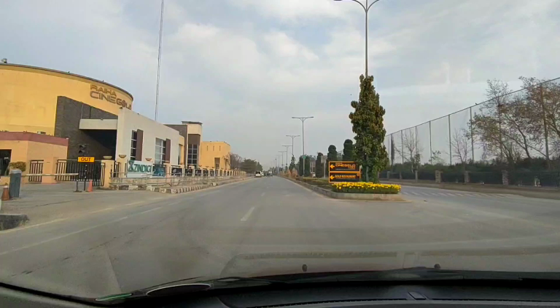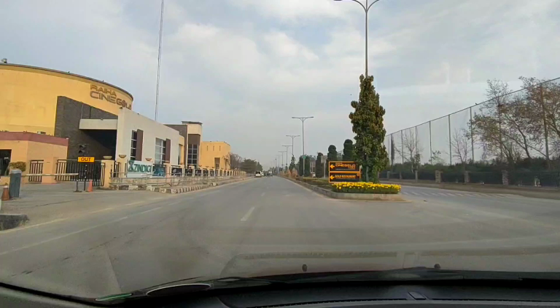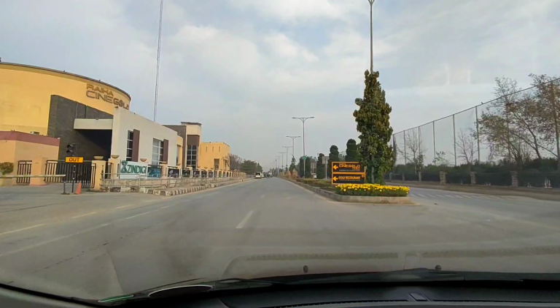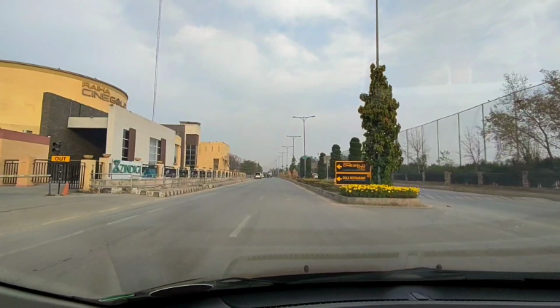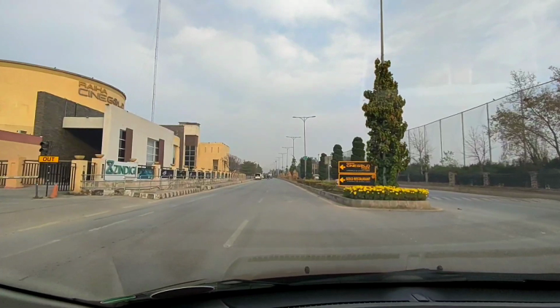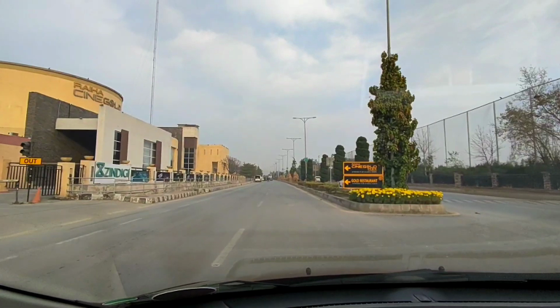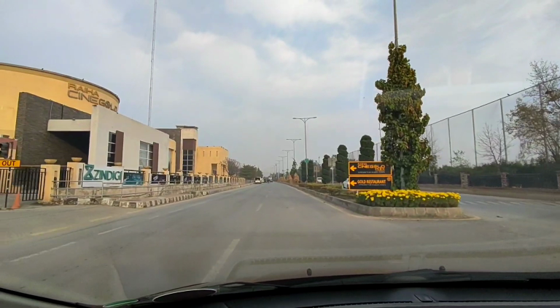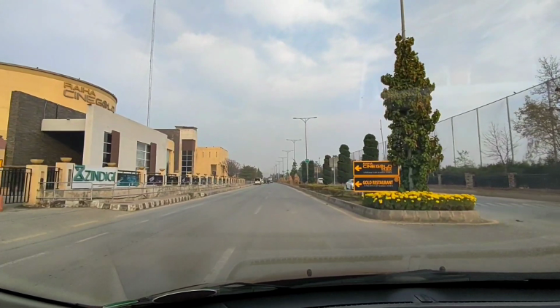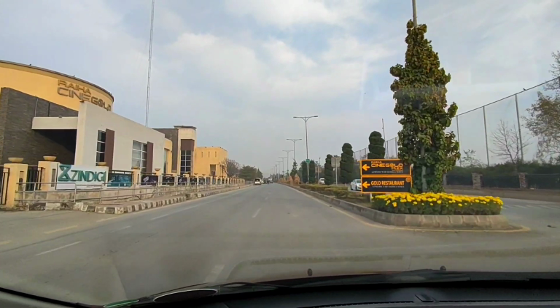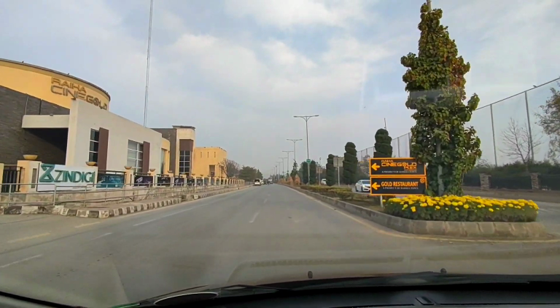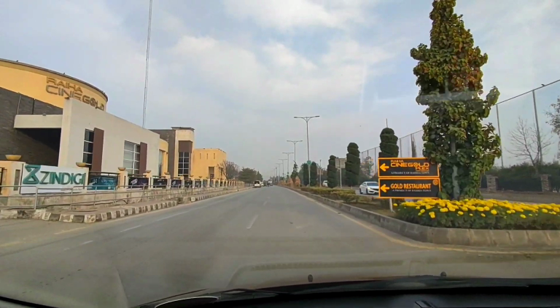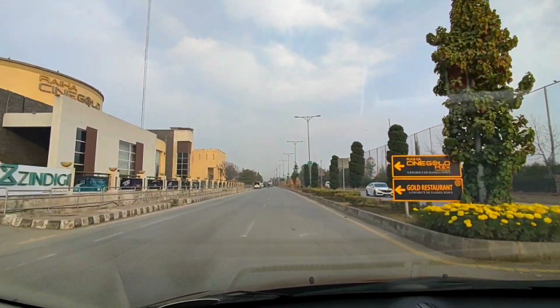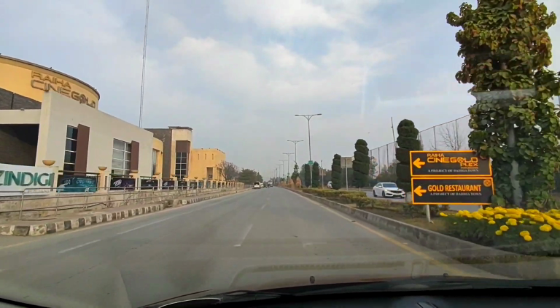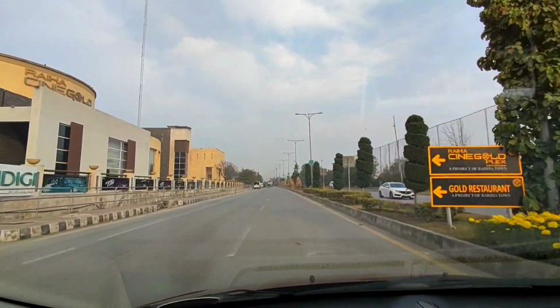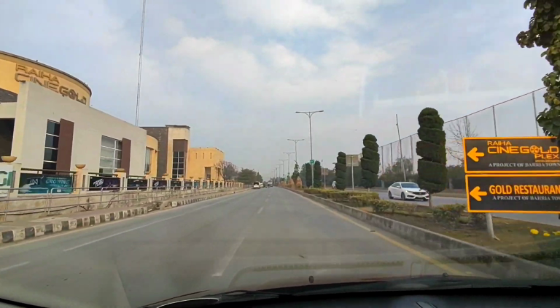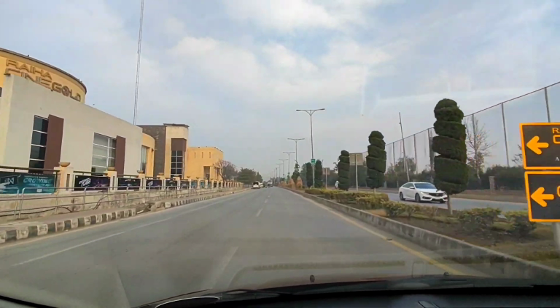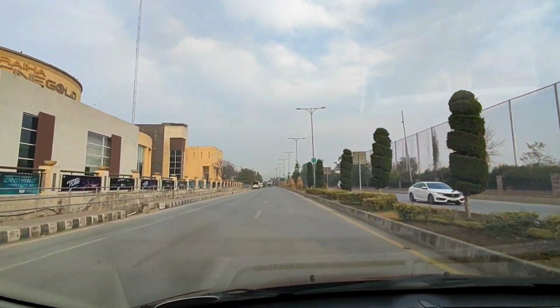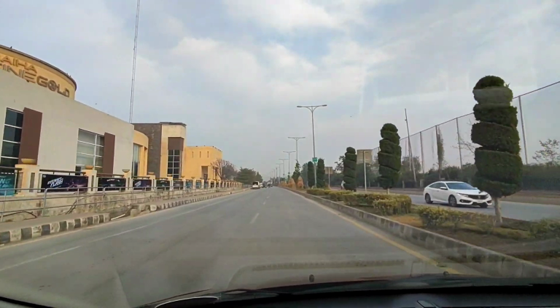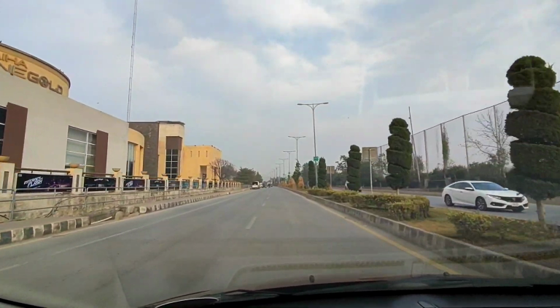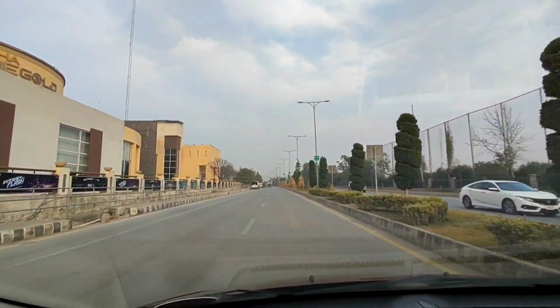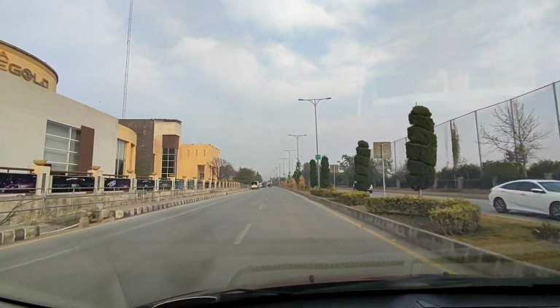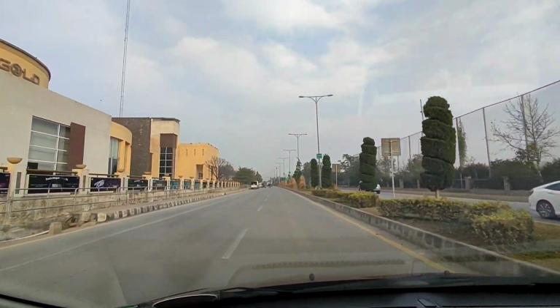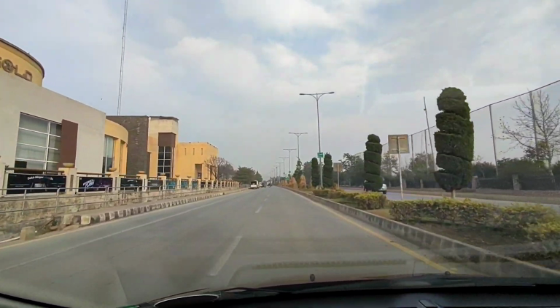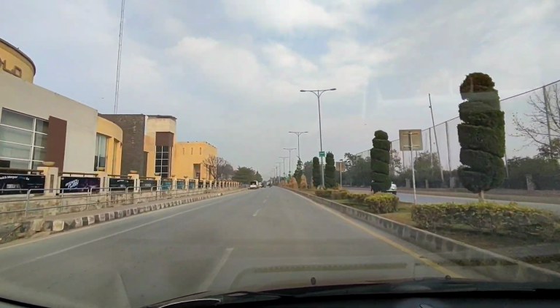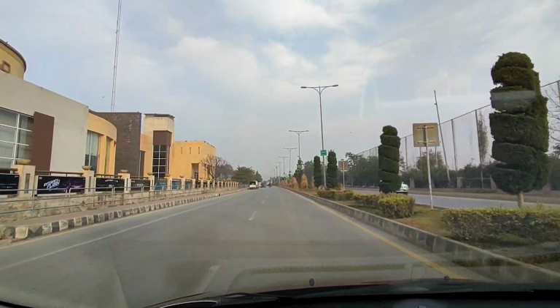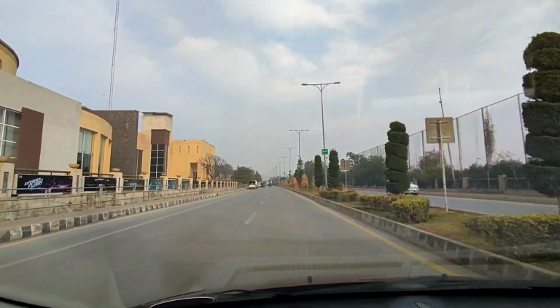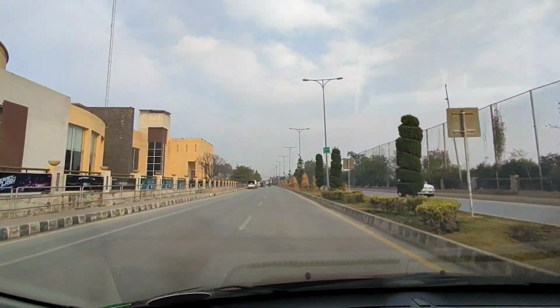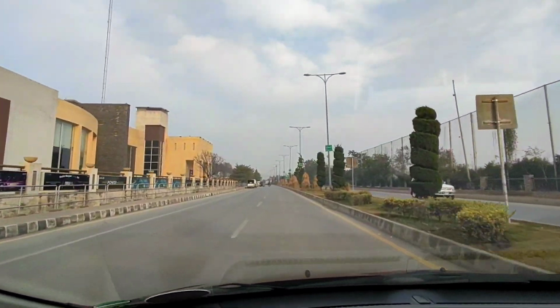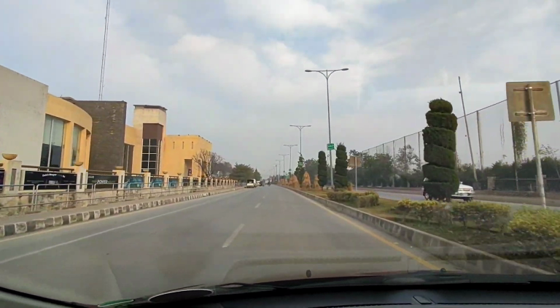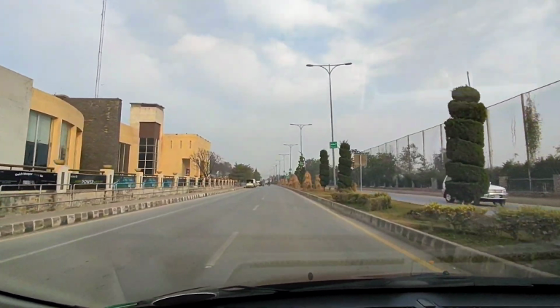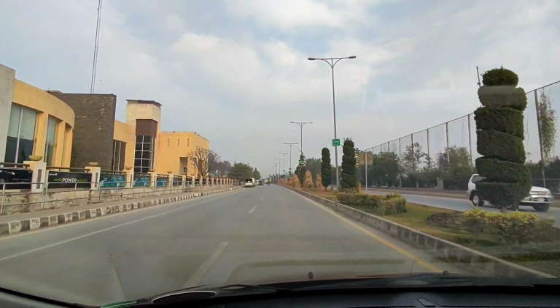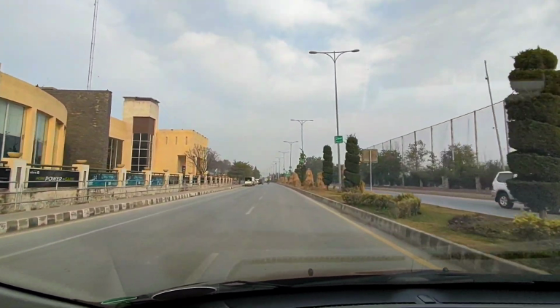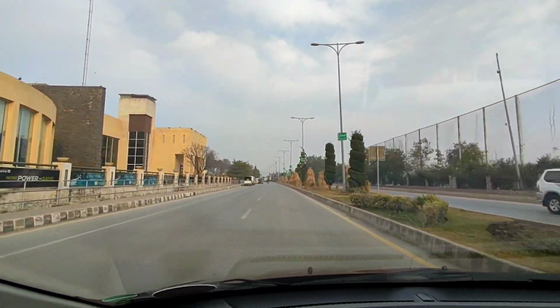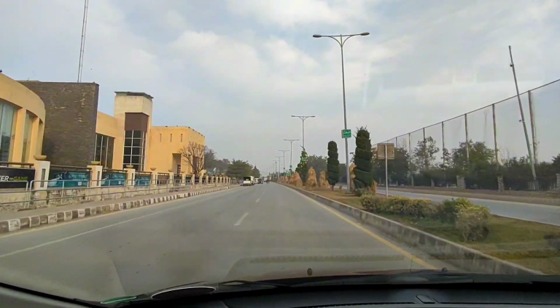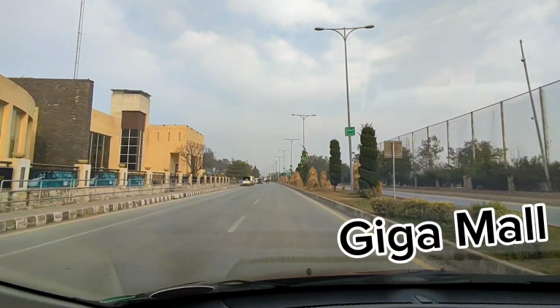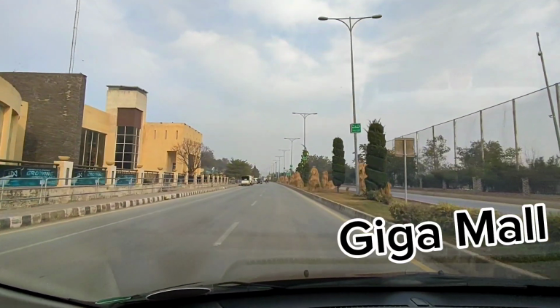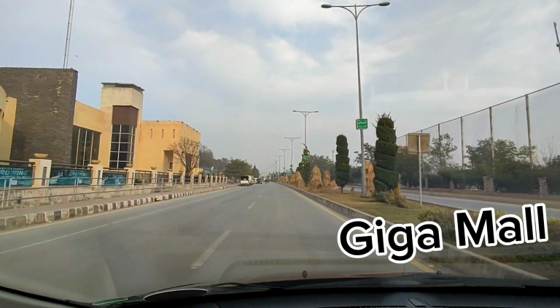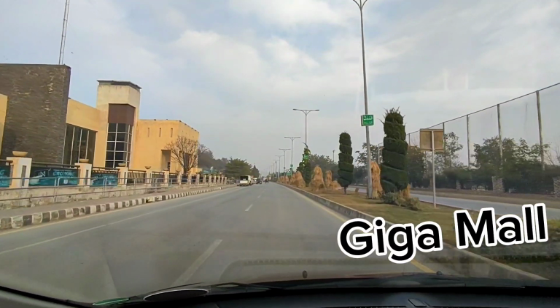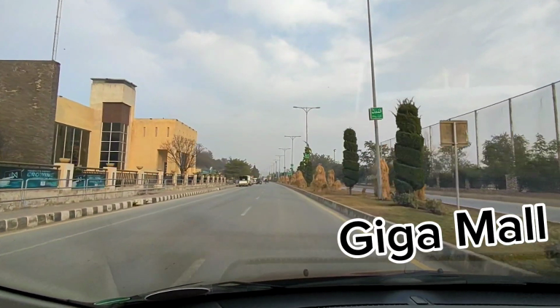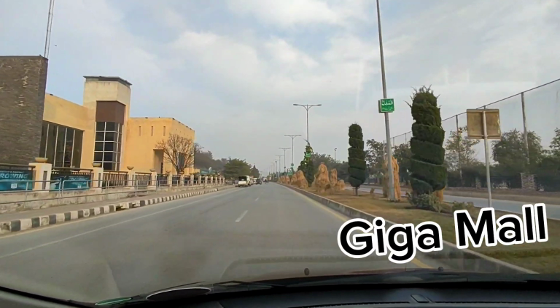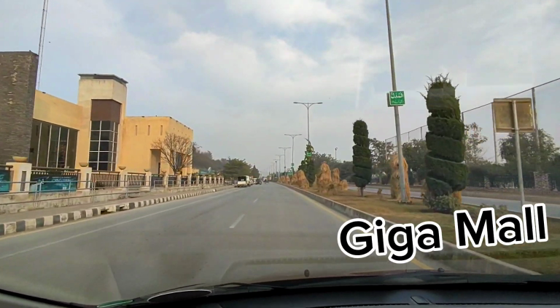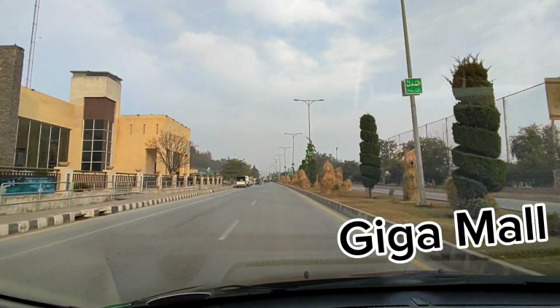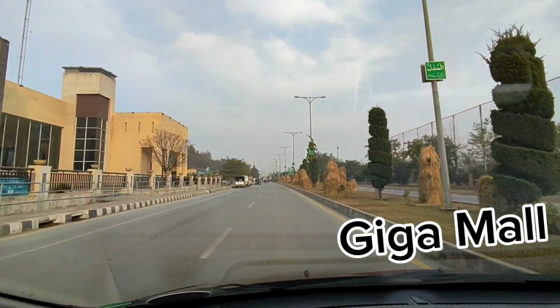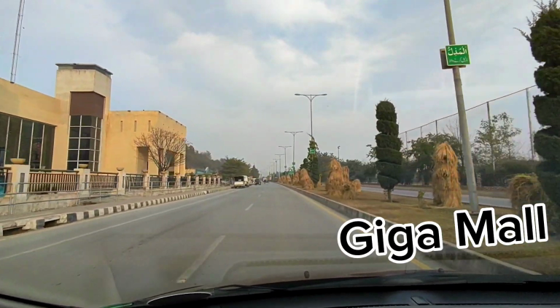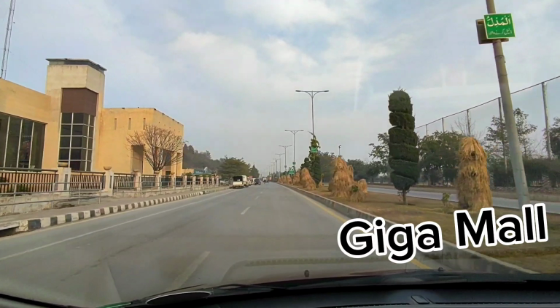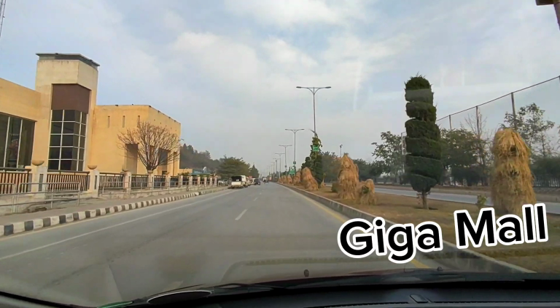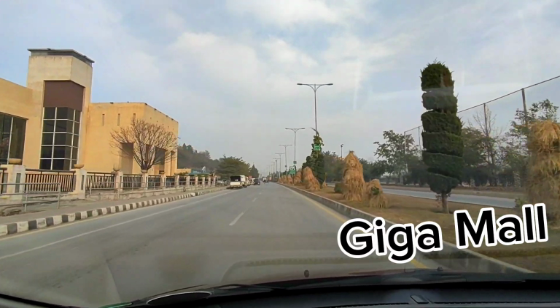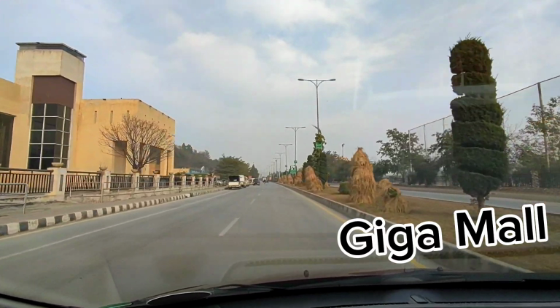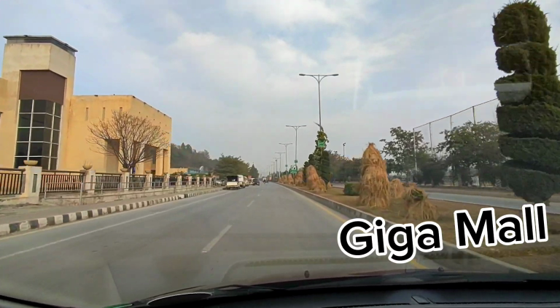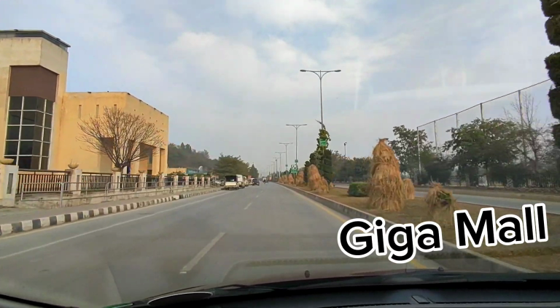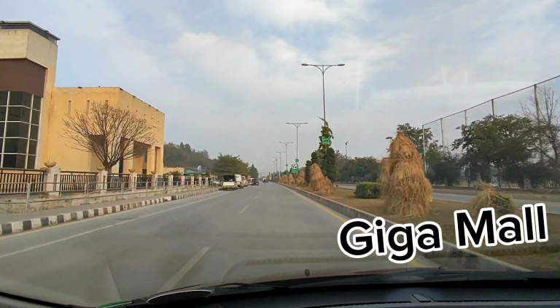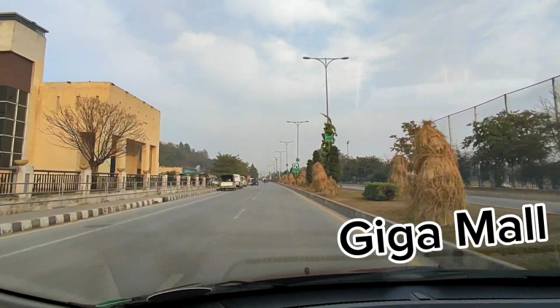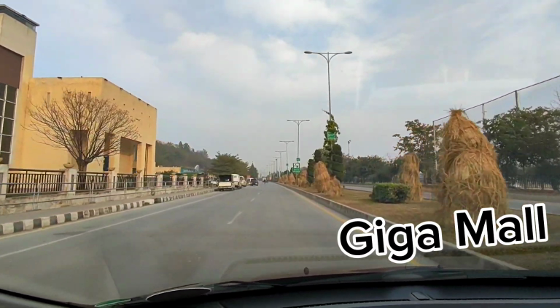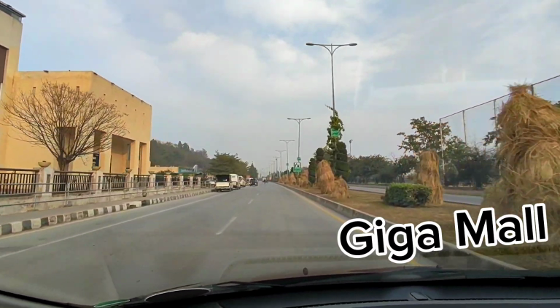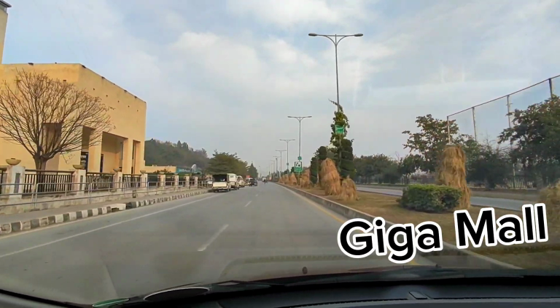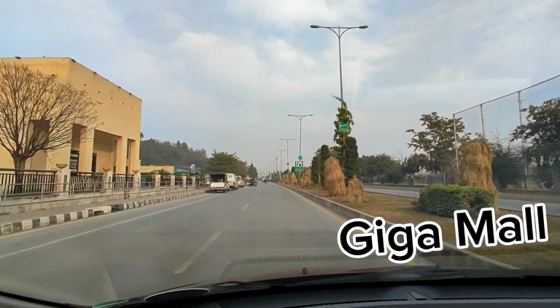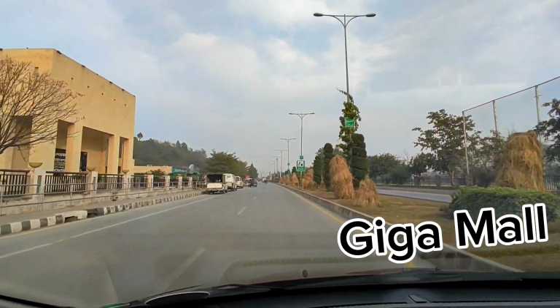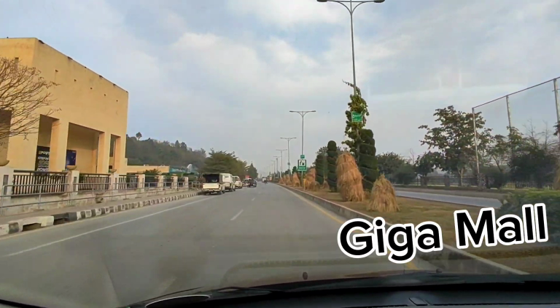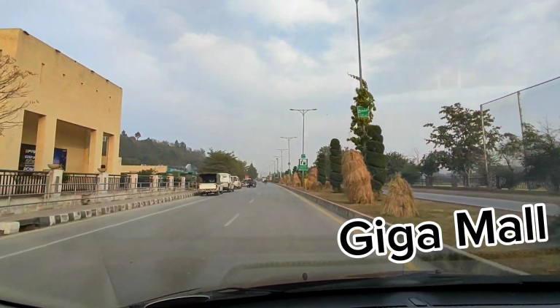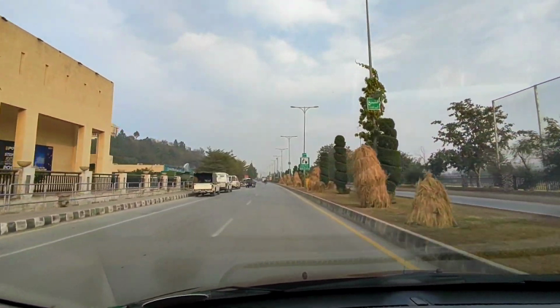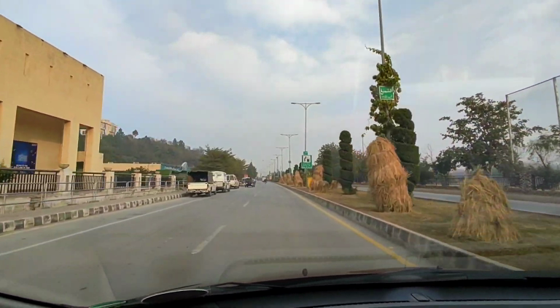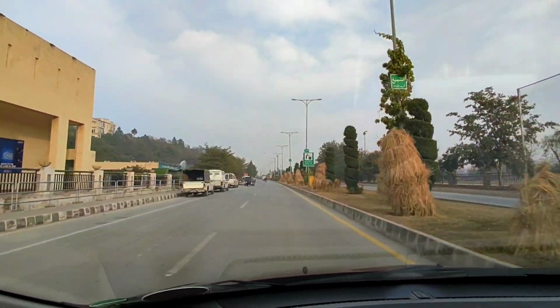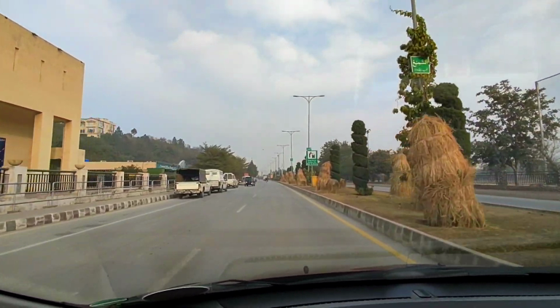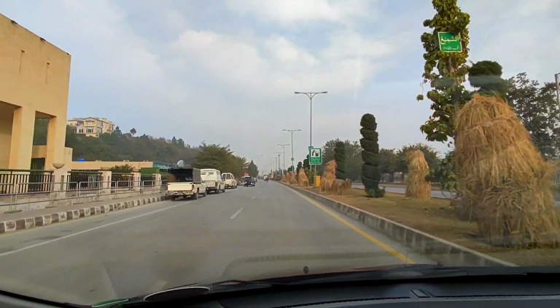Hey there YouTube, welcome back to another YouTube vlog video. Today's vlog we're on our way to Giga Mall, which is a very famous and huge mall here in Pakistan.